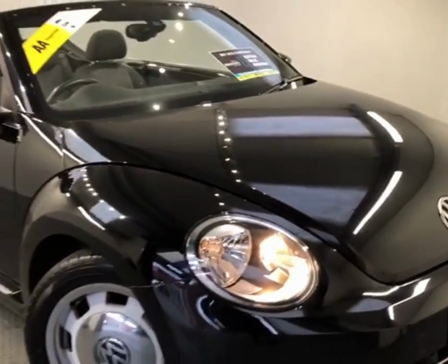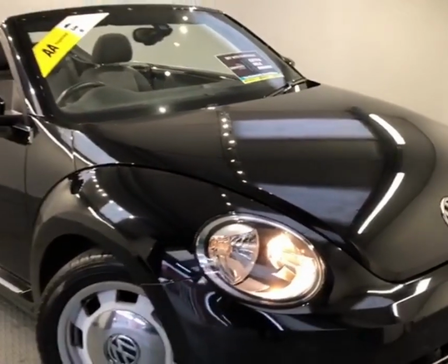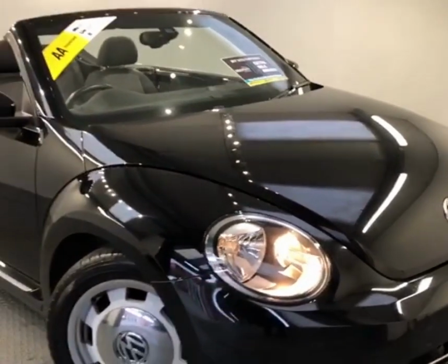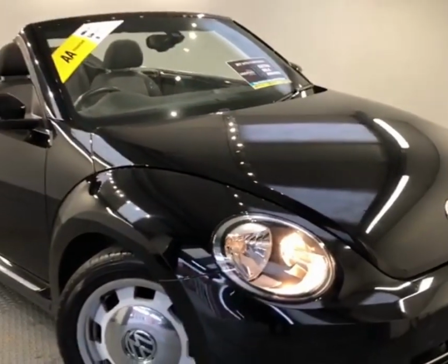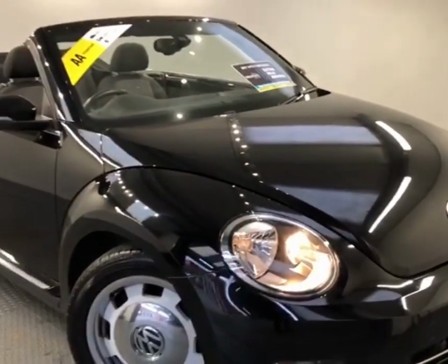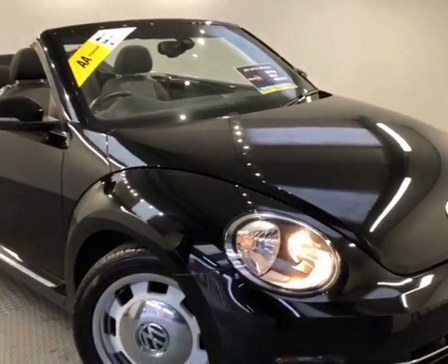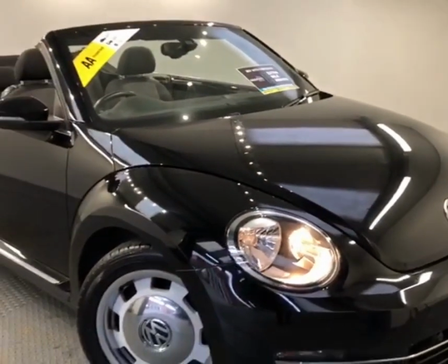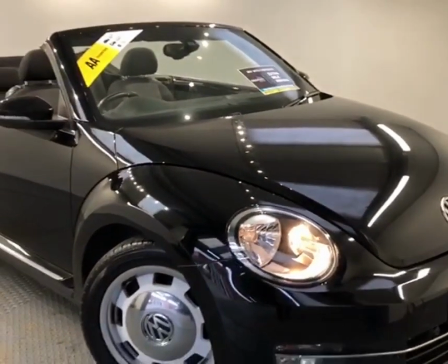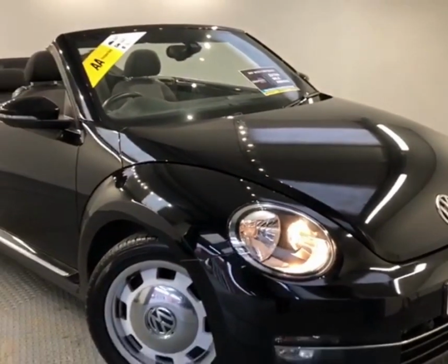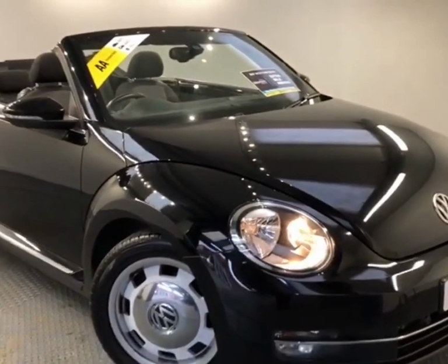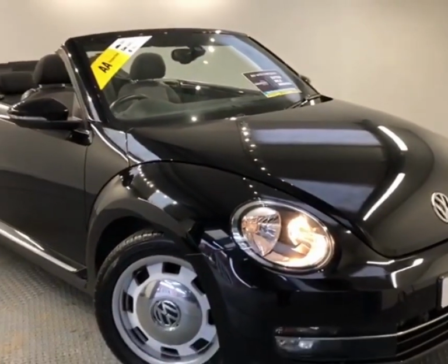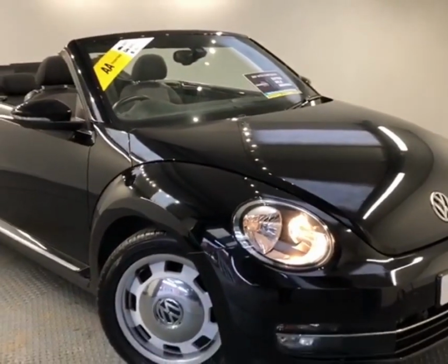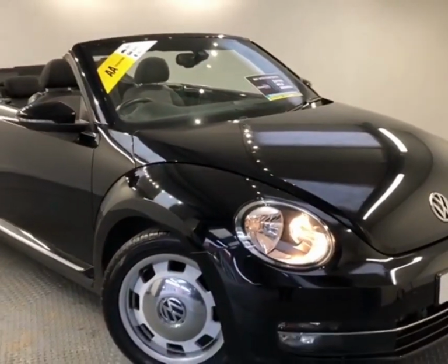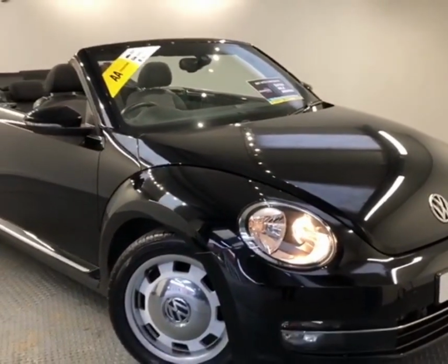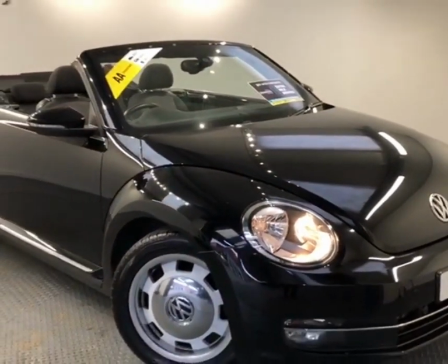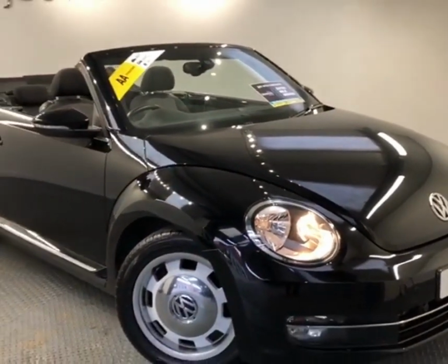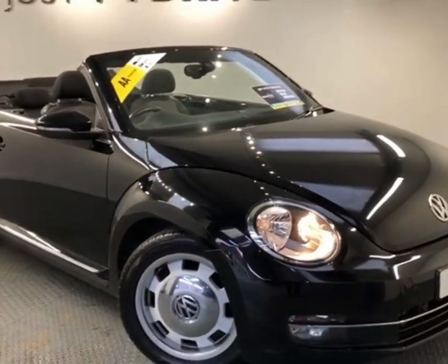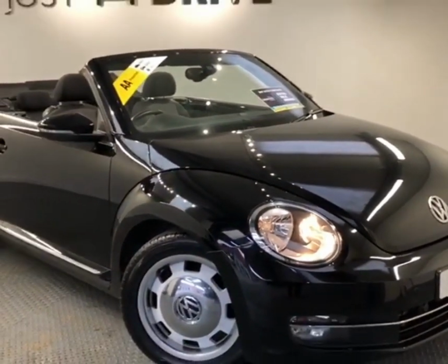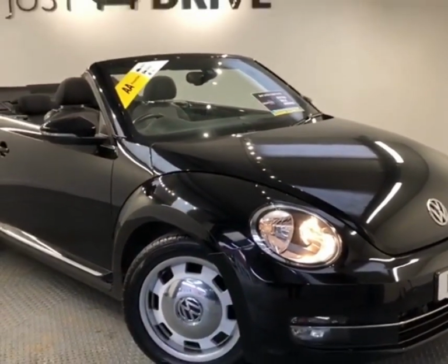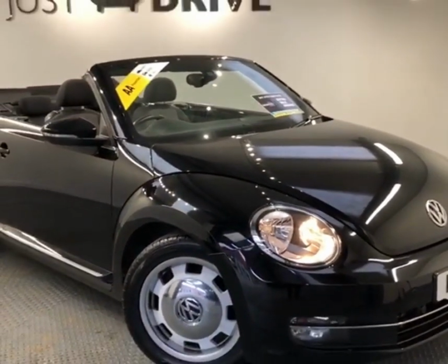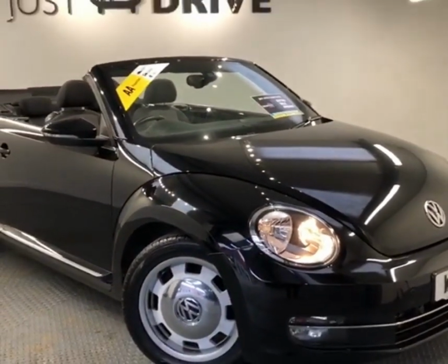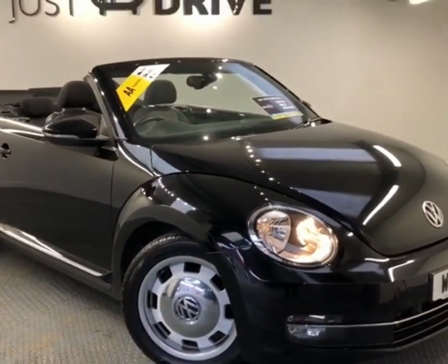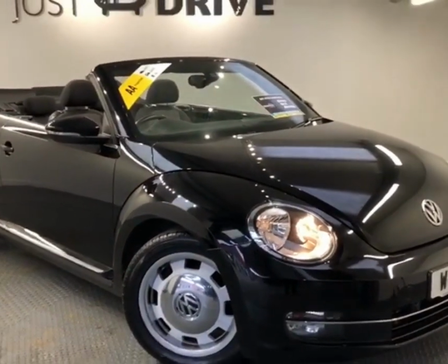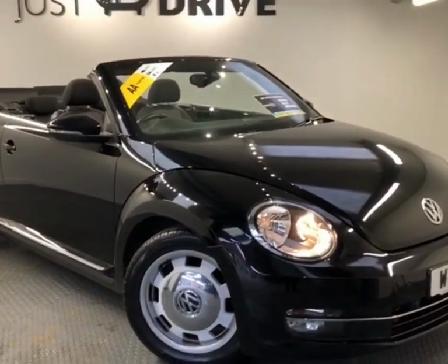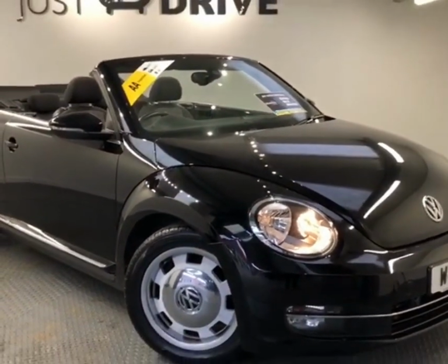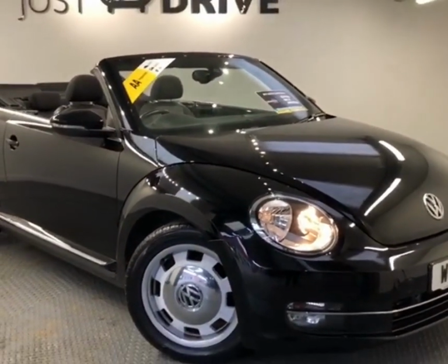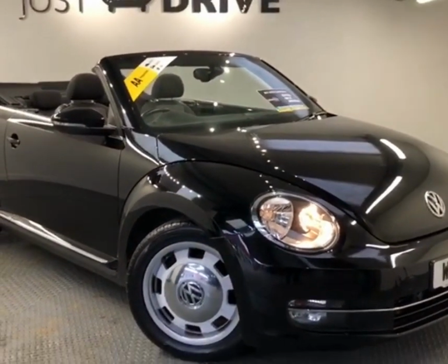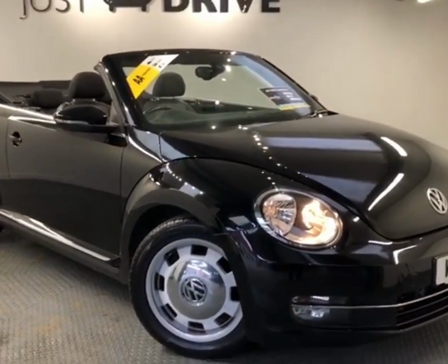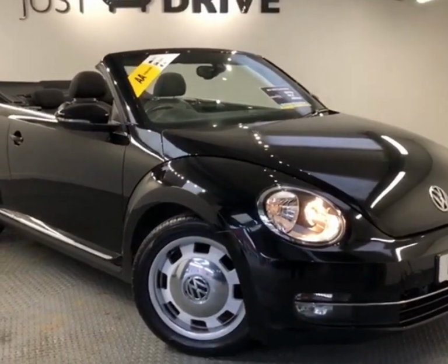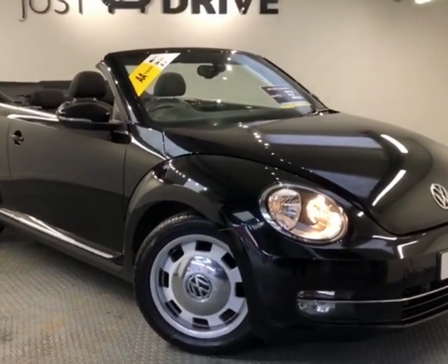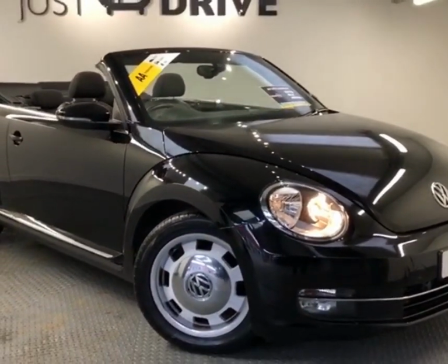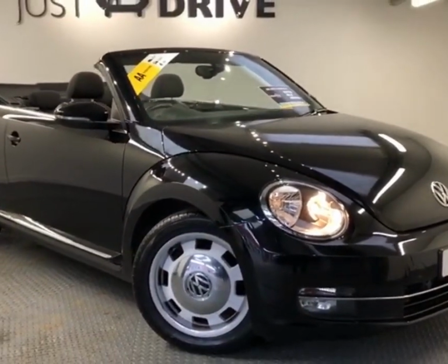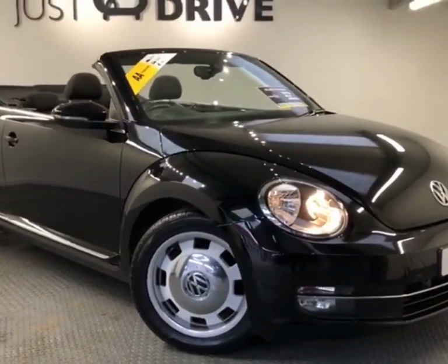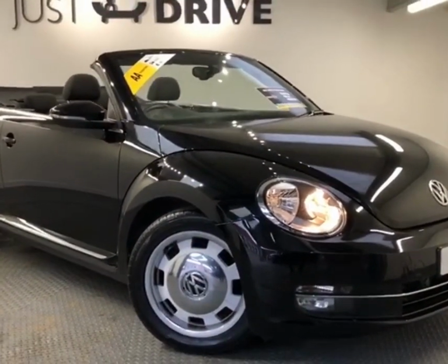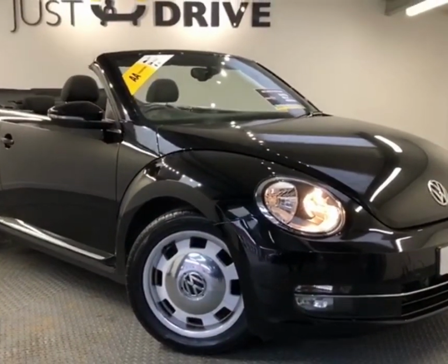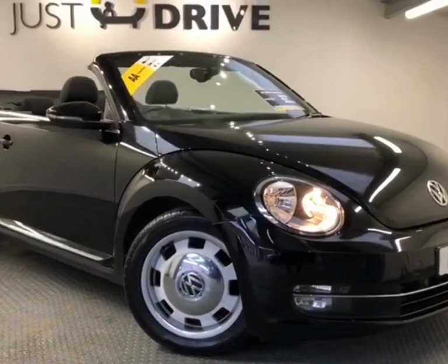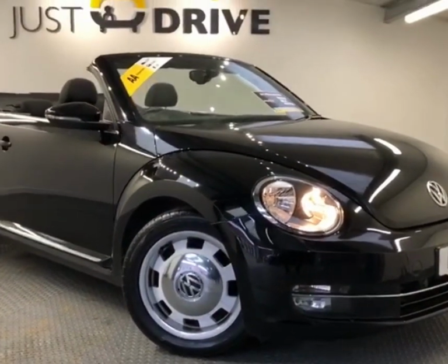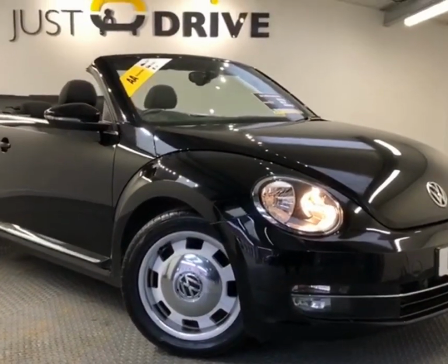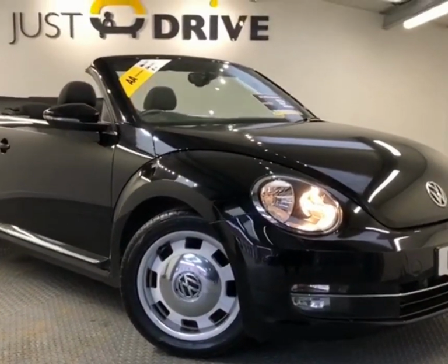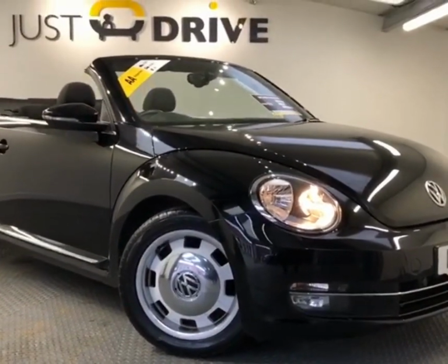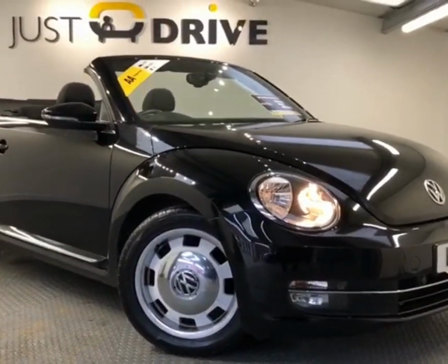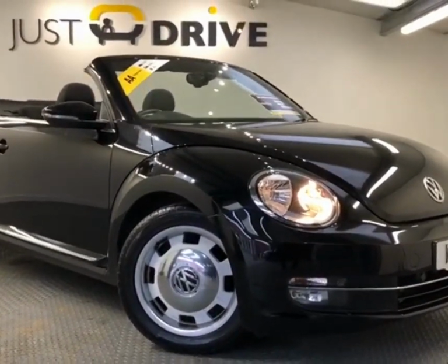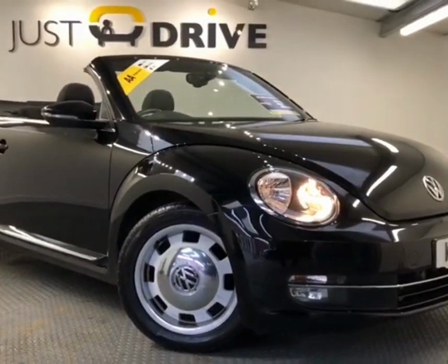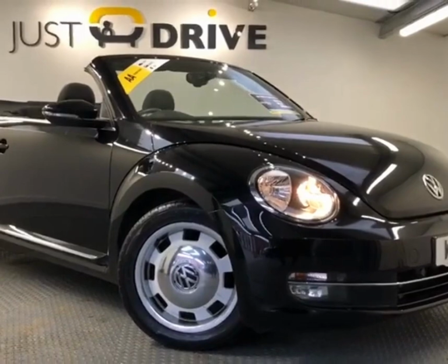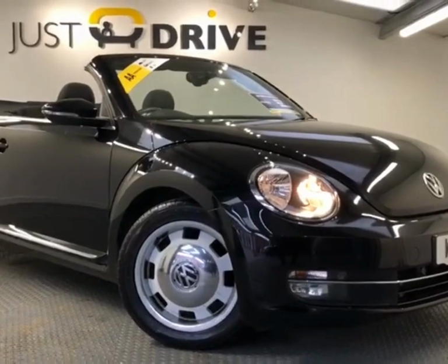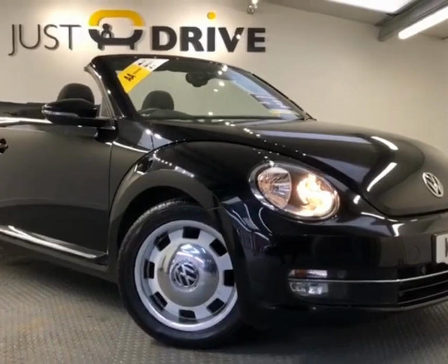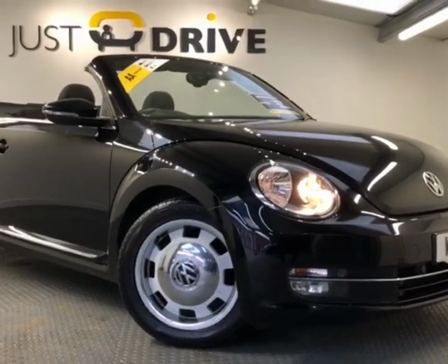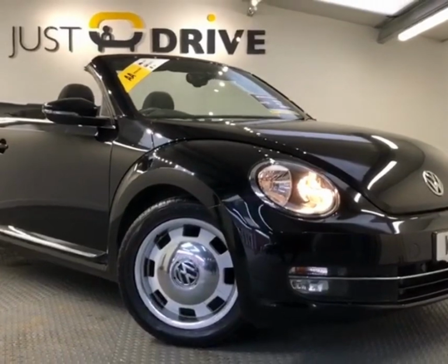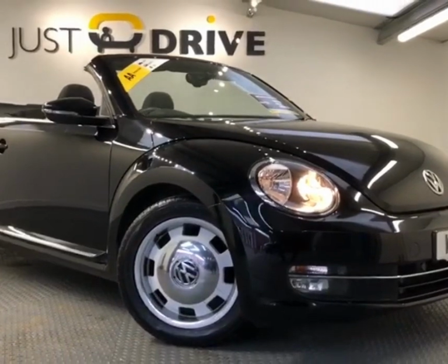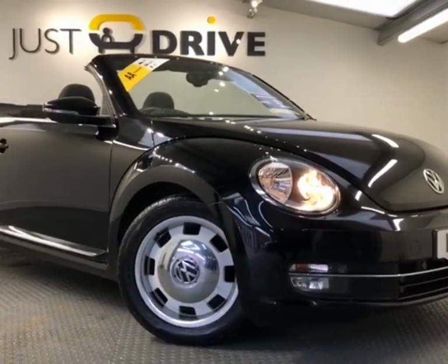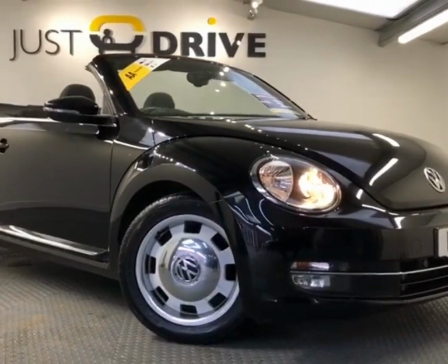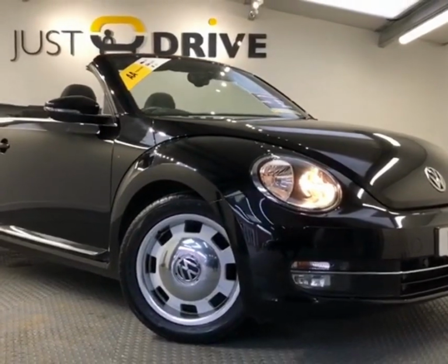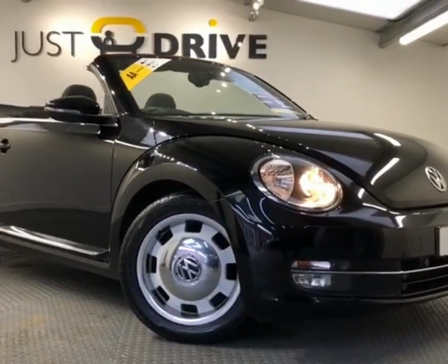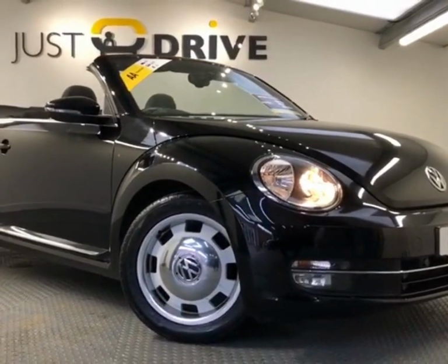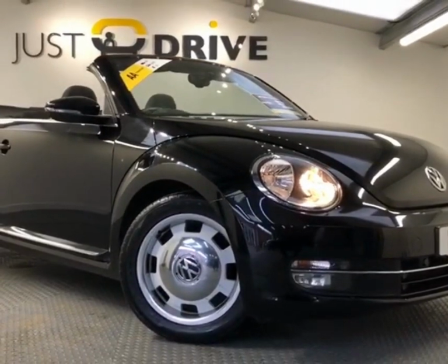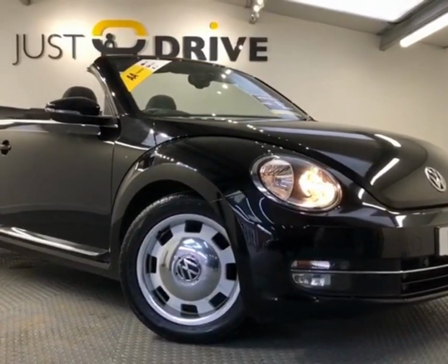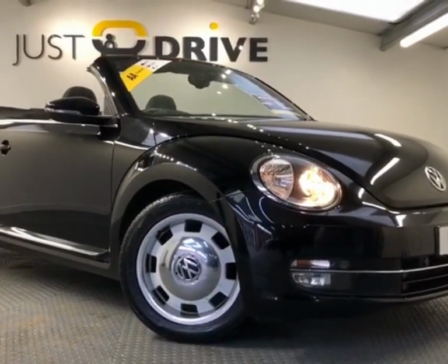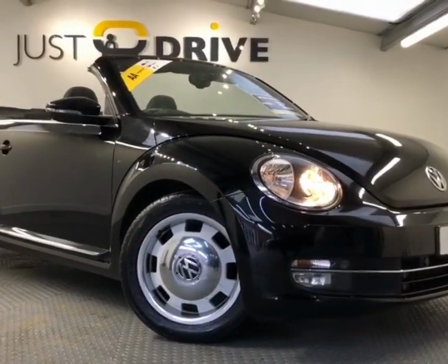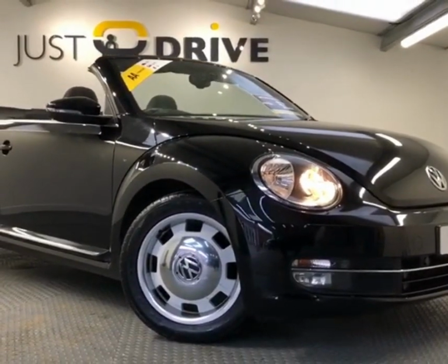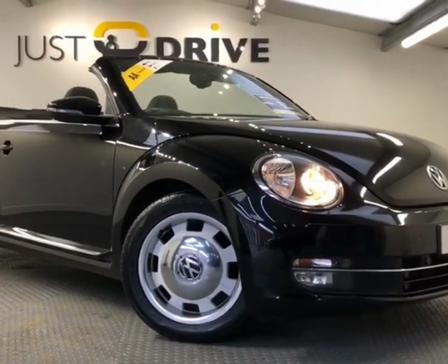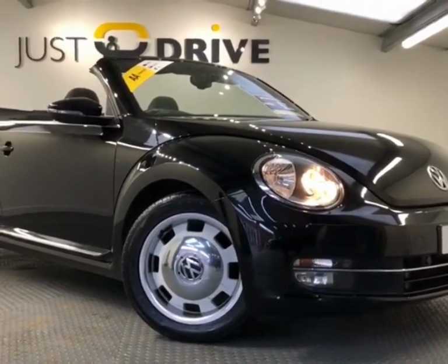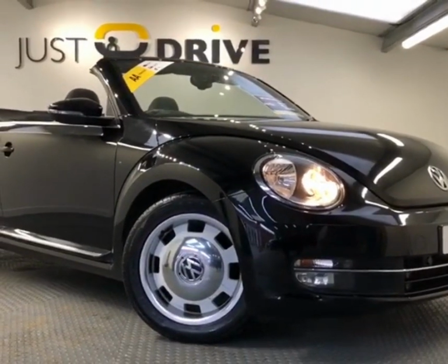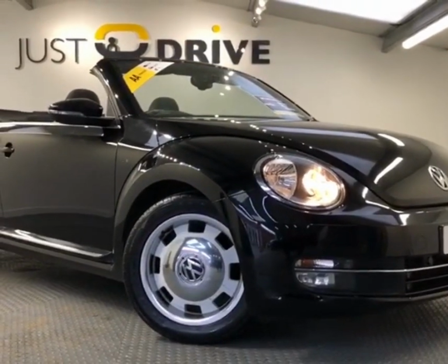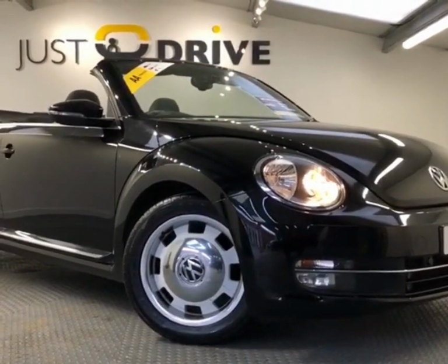I hope you've enjoyed a quick look at this very nice Beetle convertible. The car is in stock and available, so if you'd like to arrange a viewing or a test drive, please get in touch.